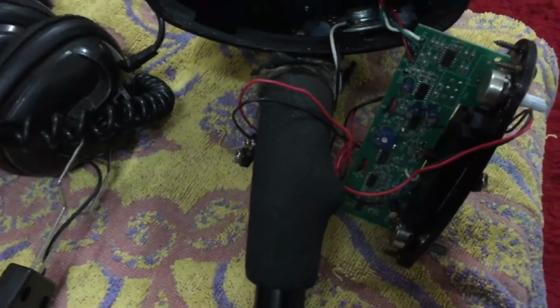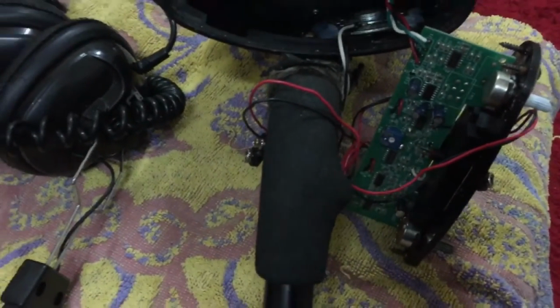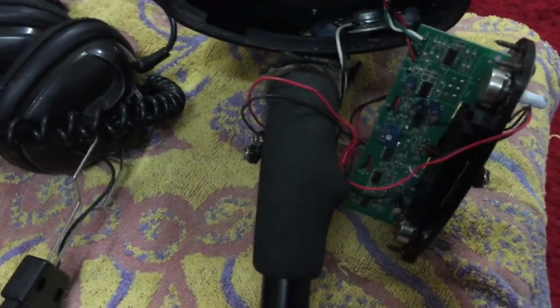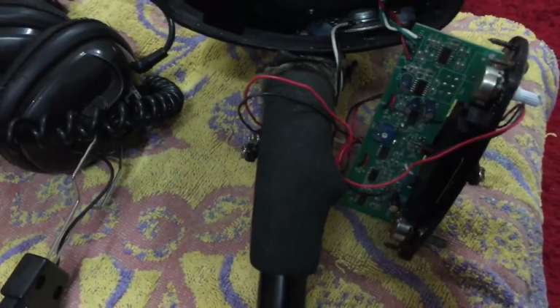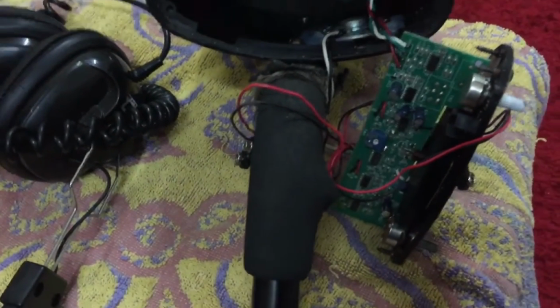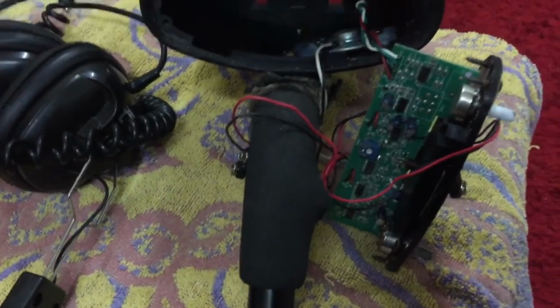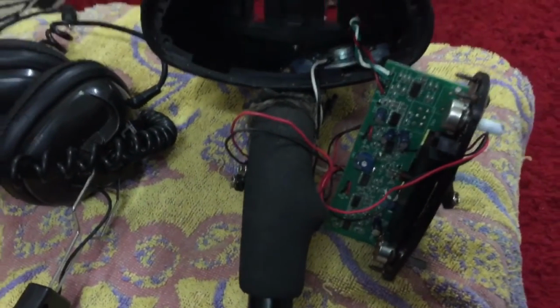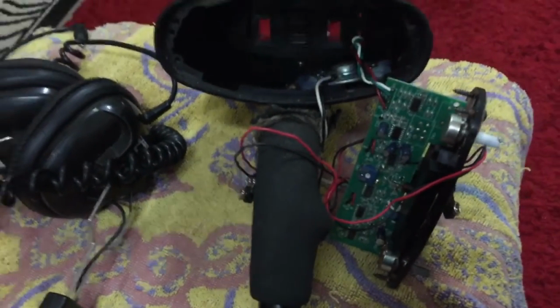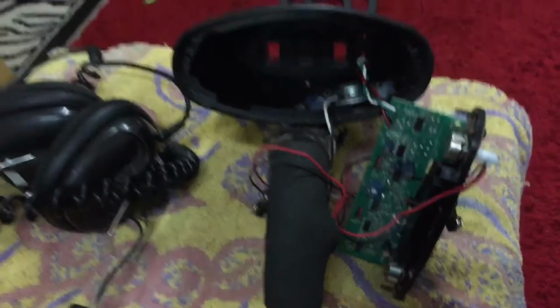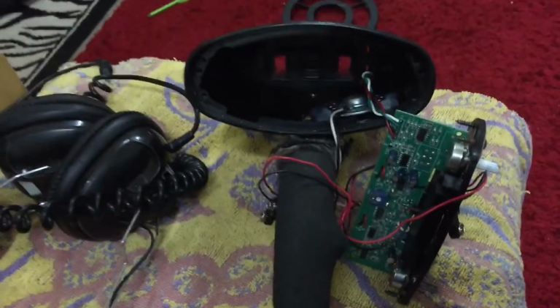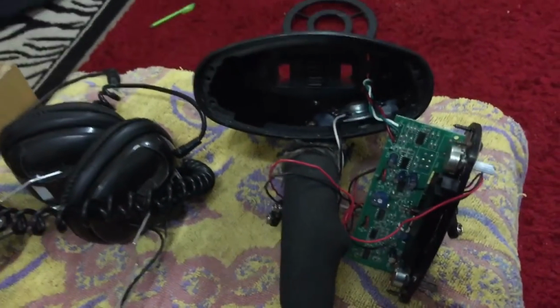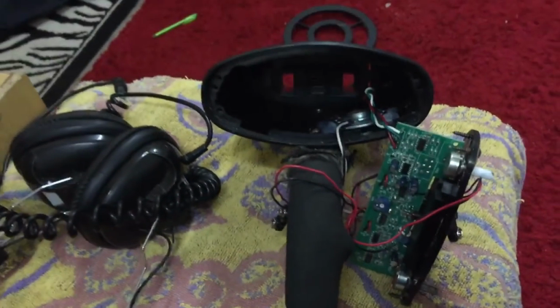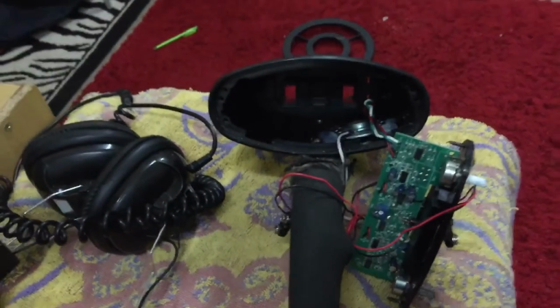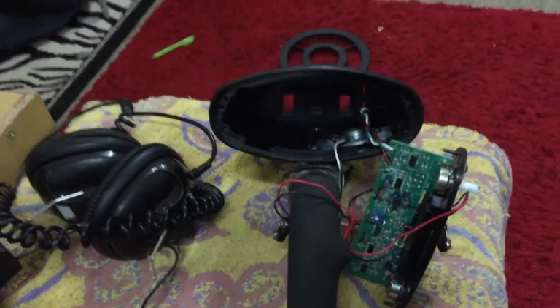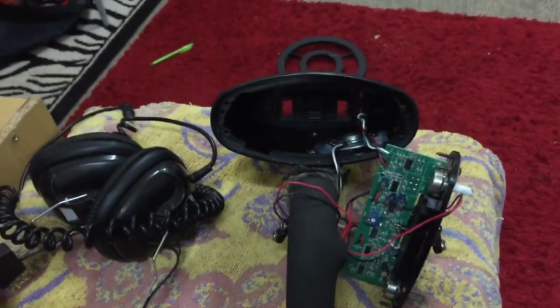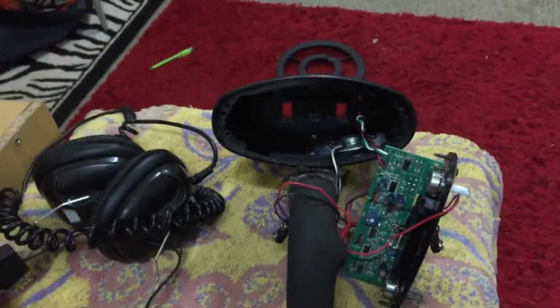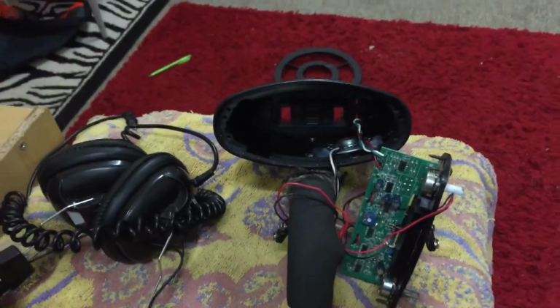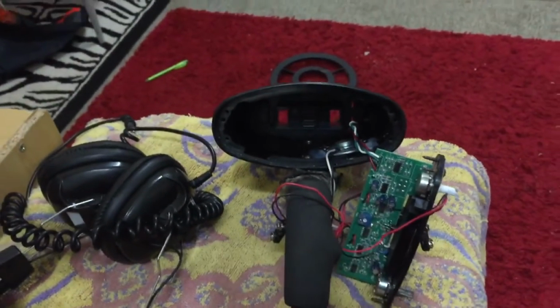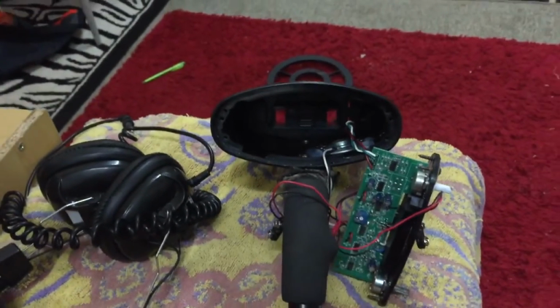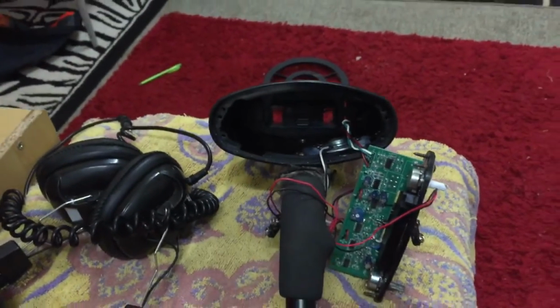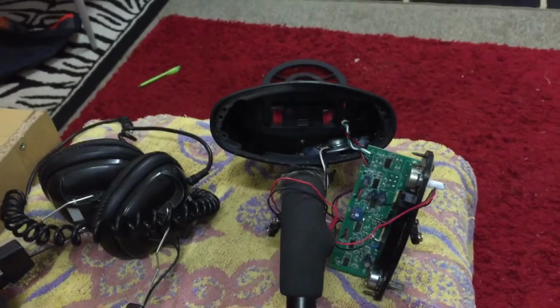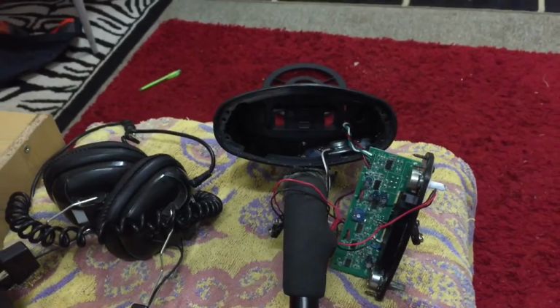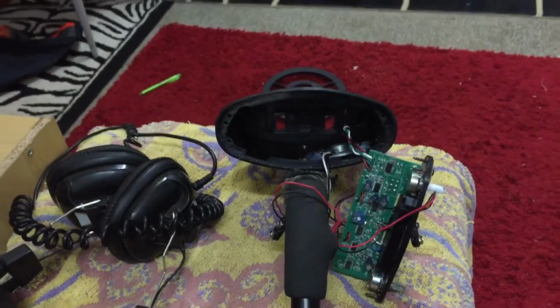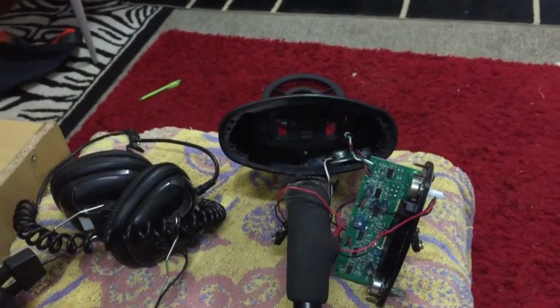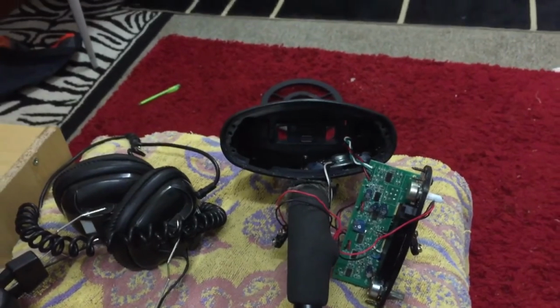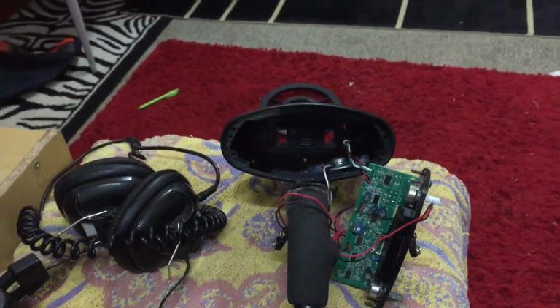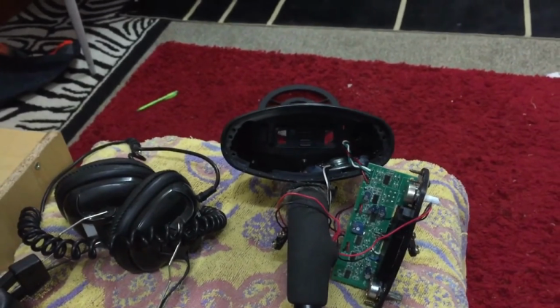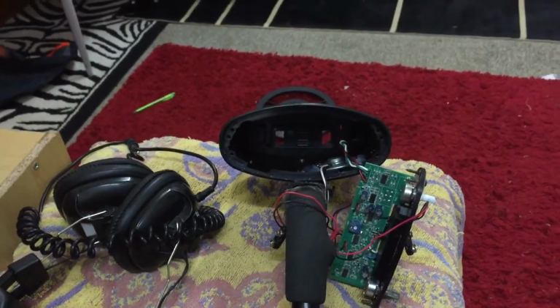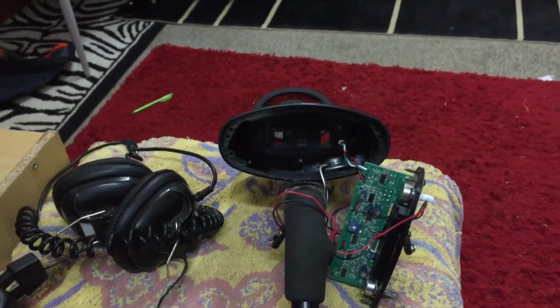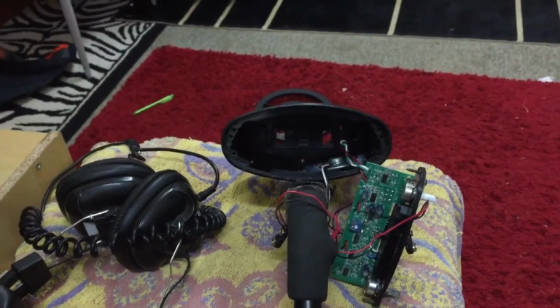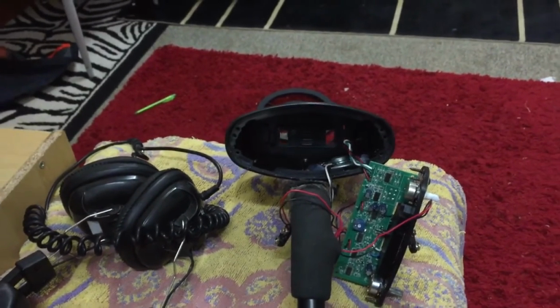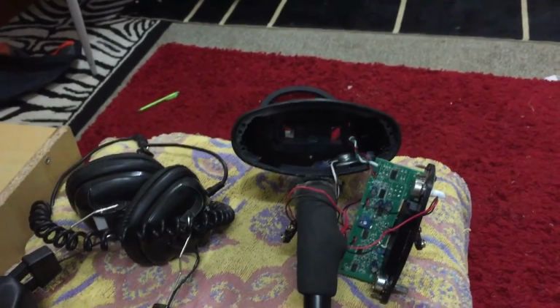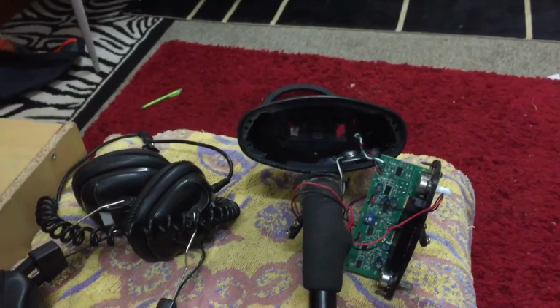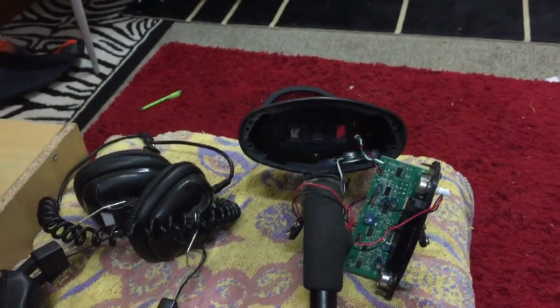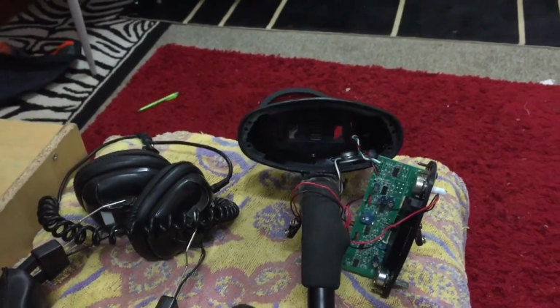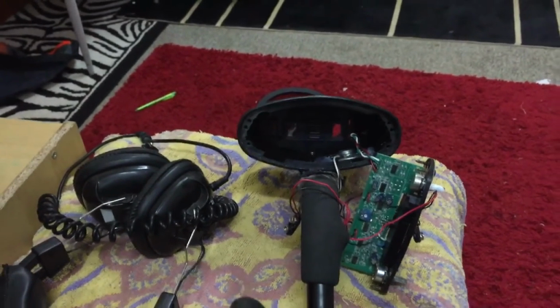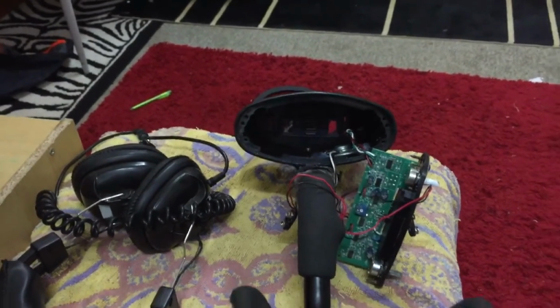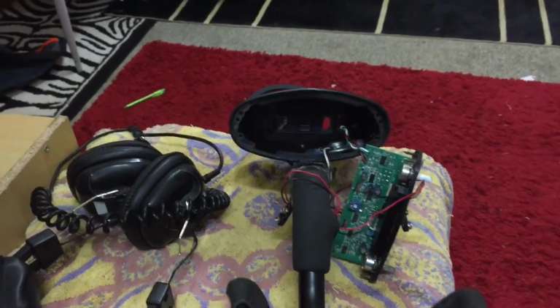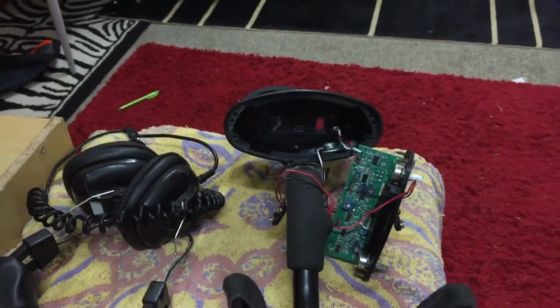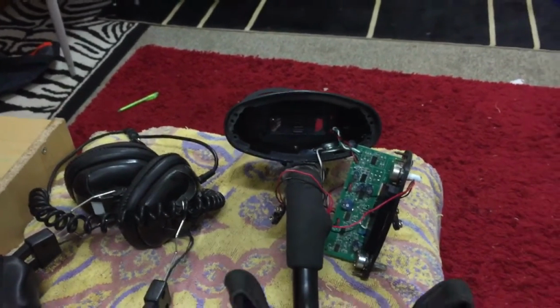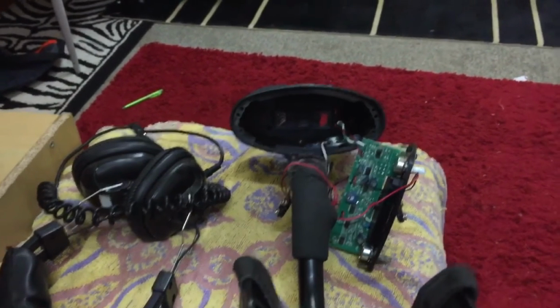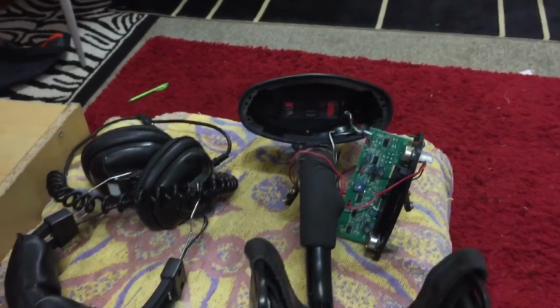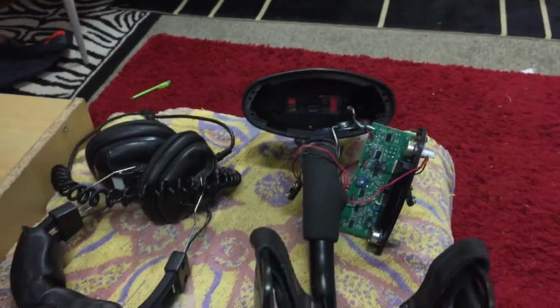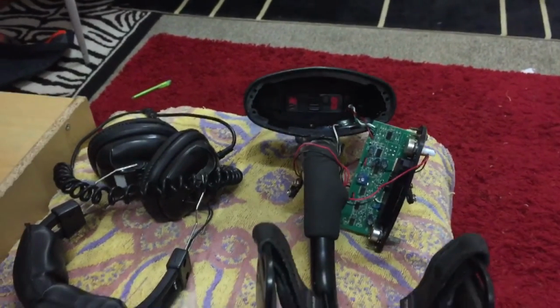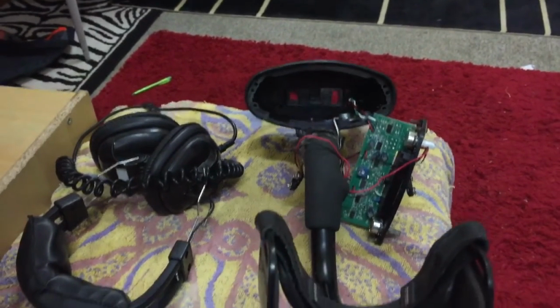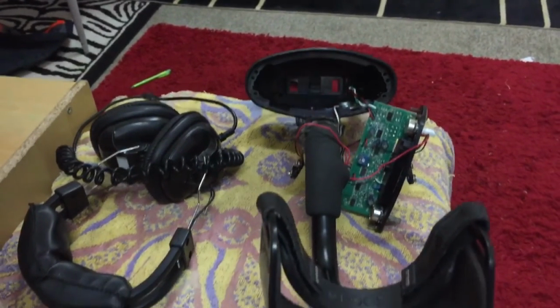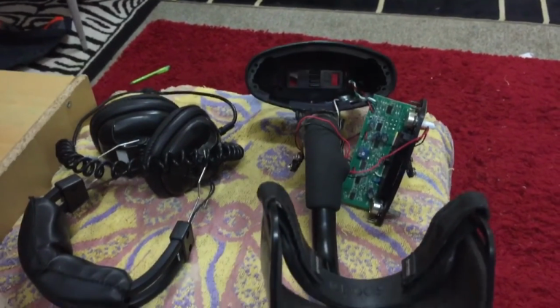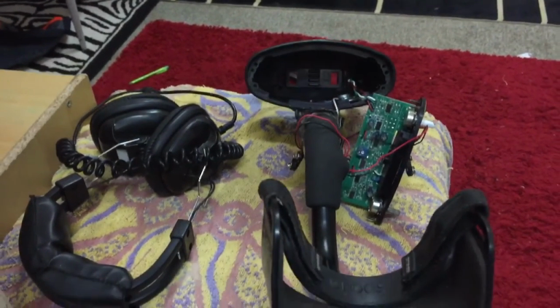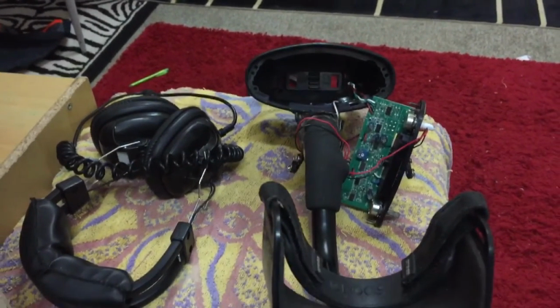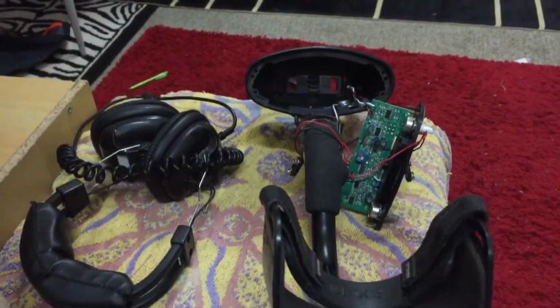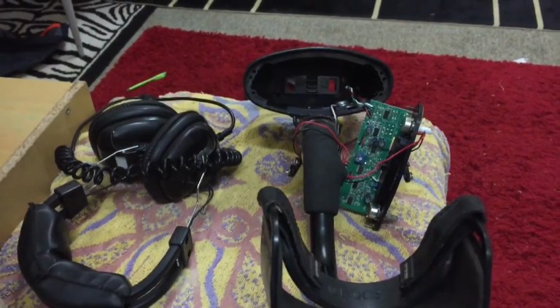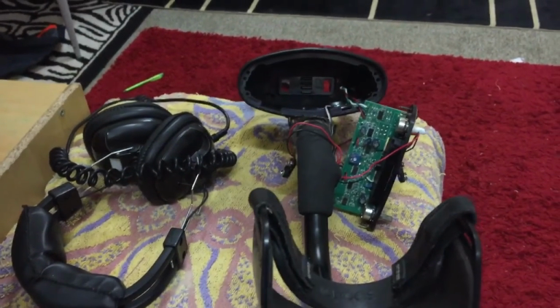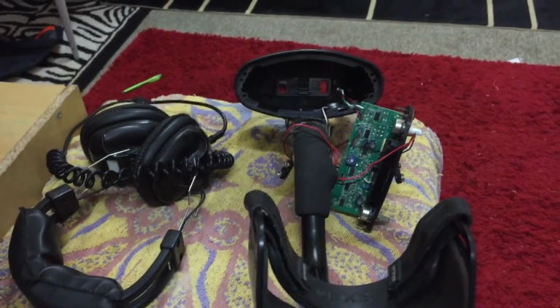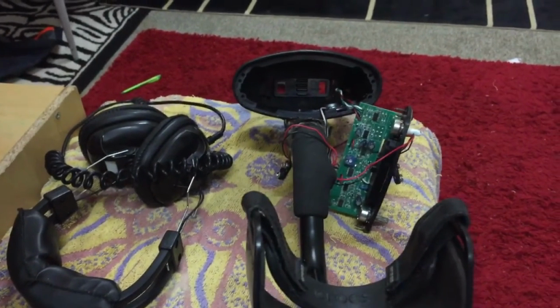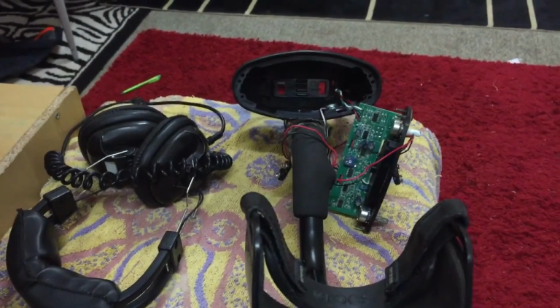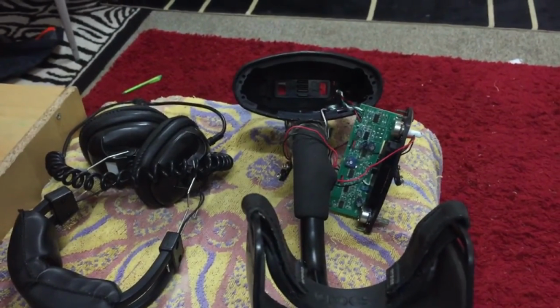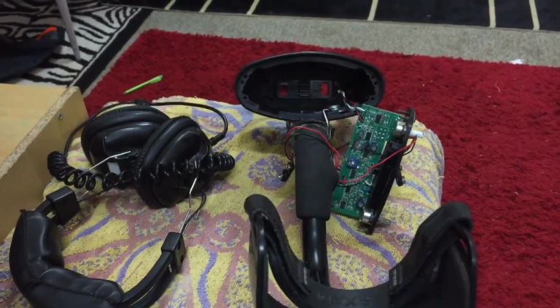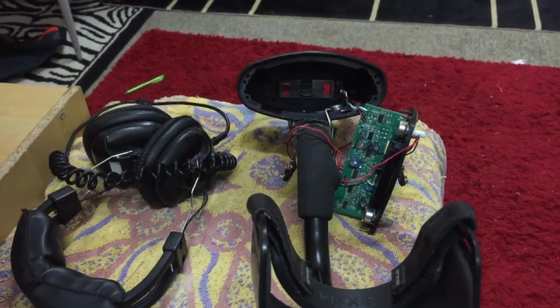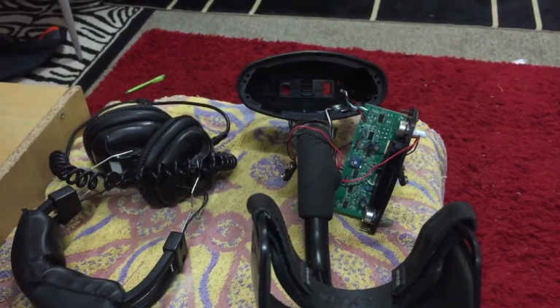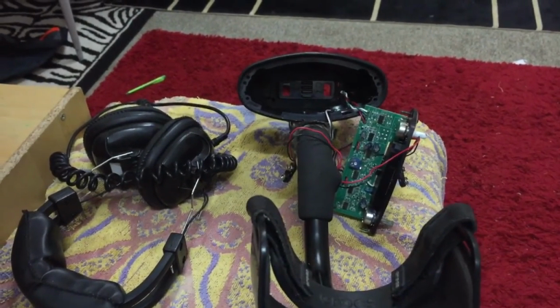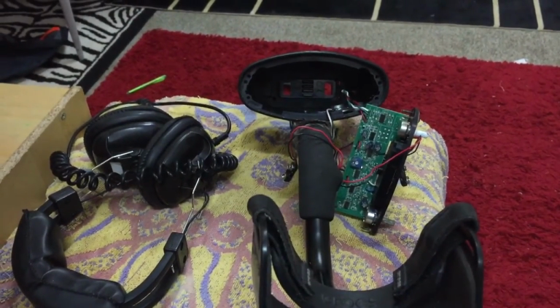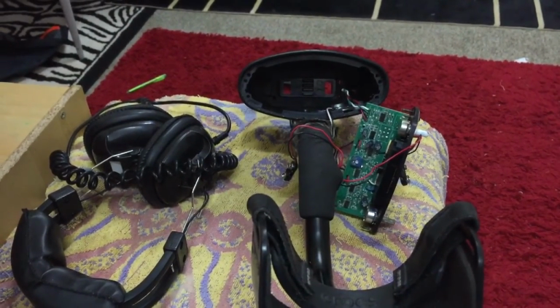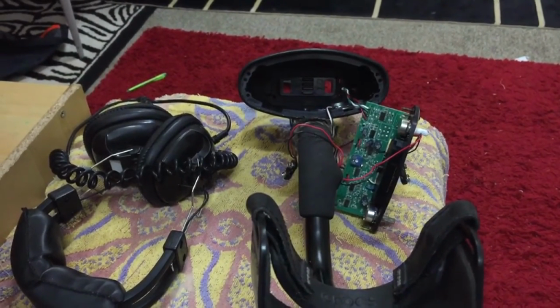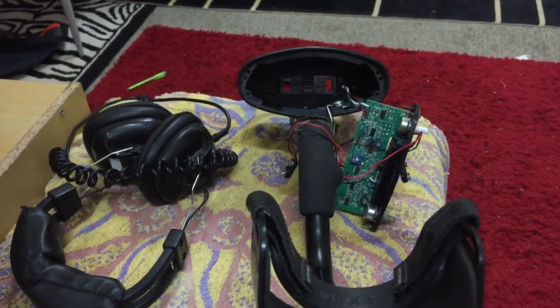Always check your batteries first — that's normally what it is half the time.